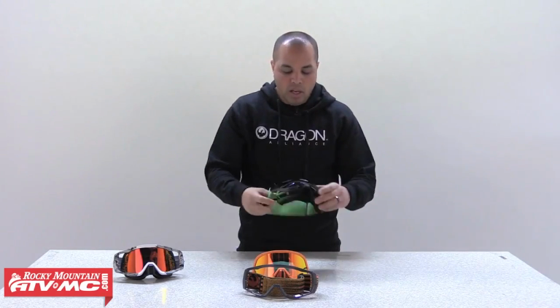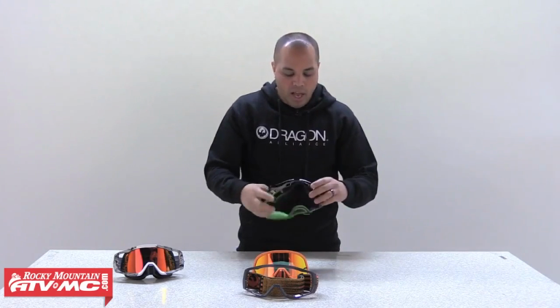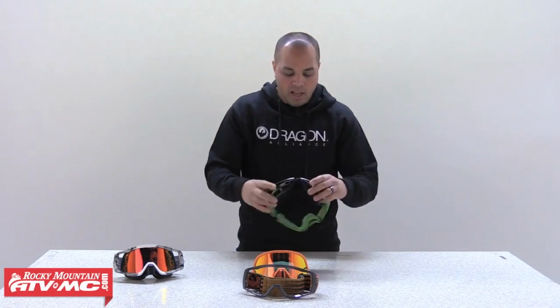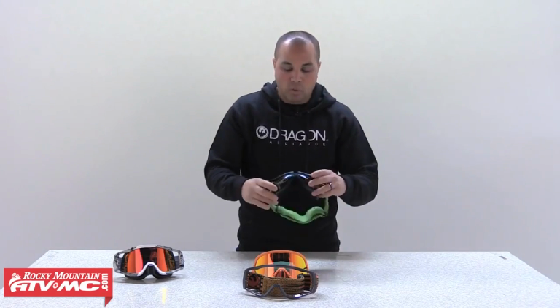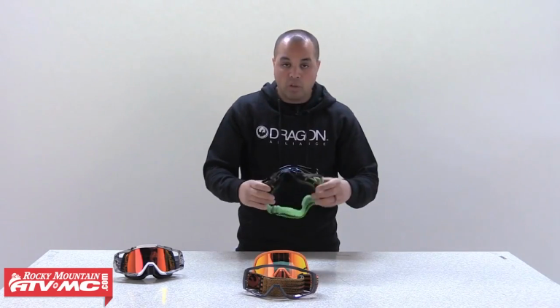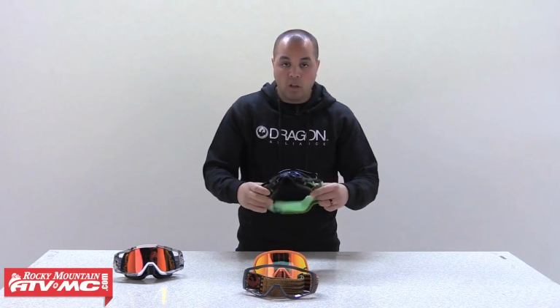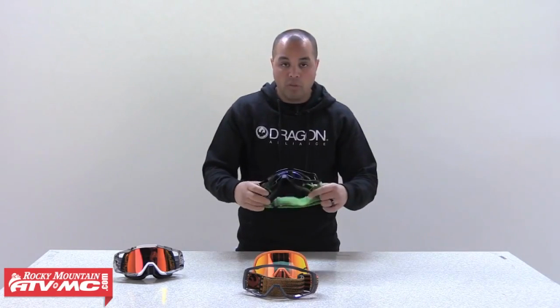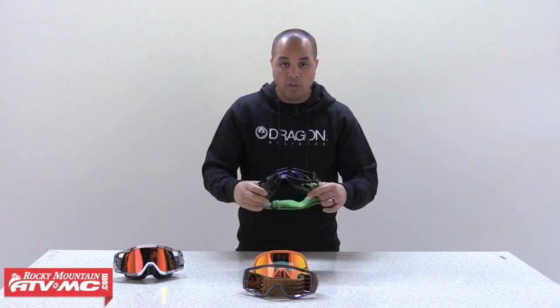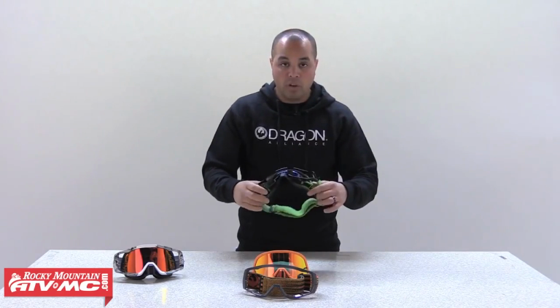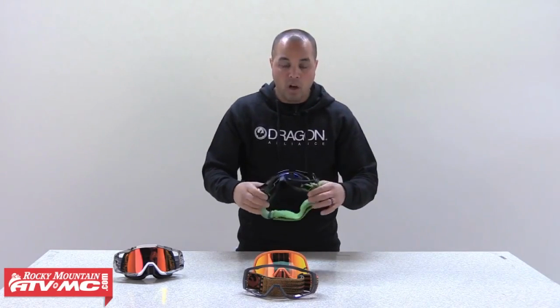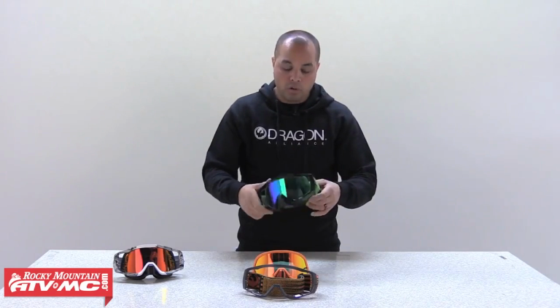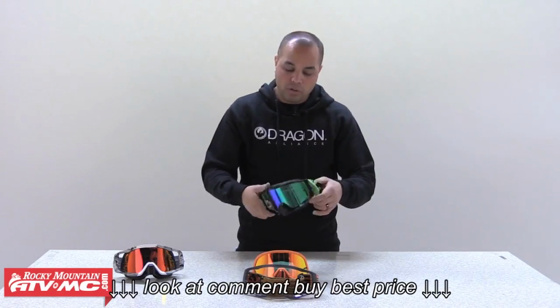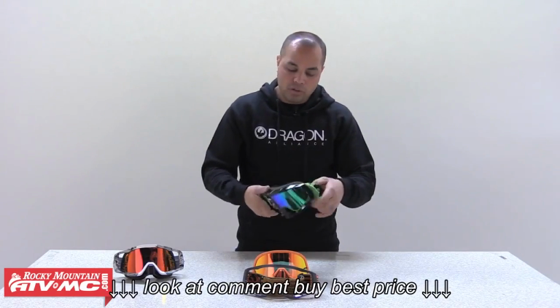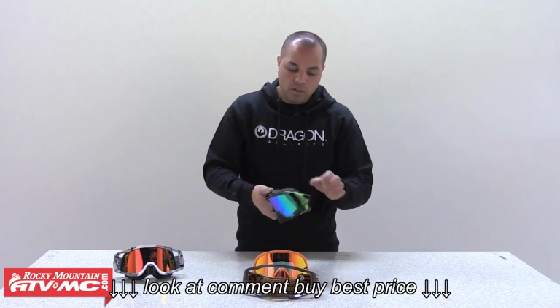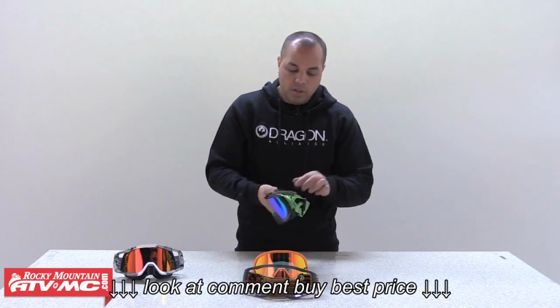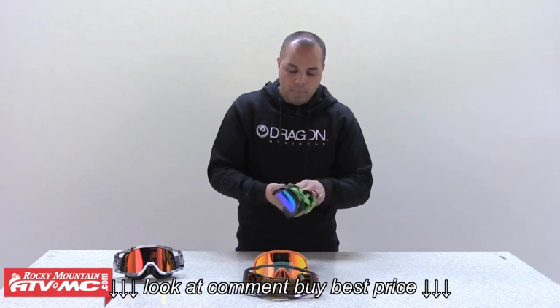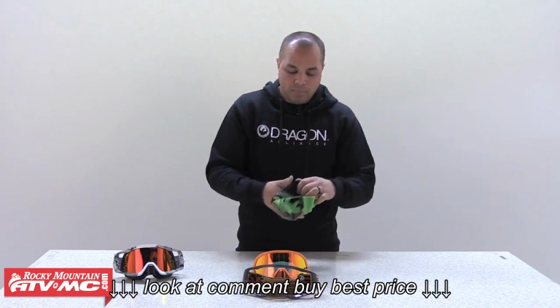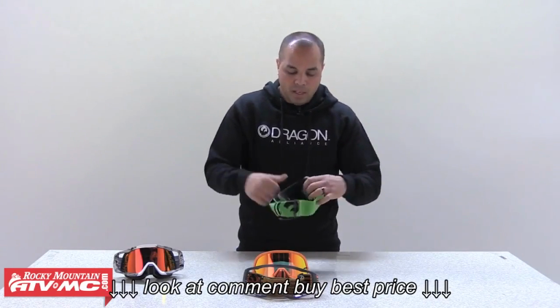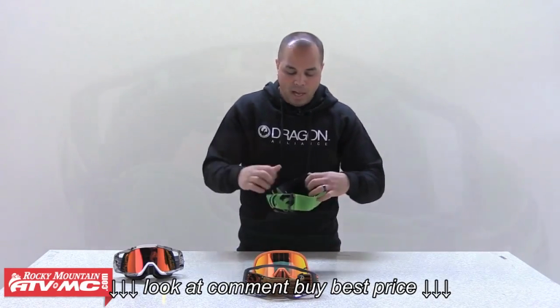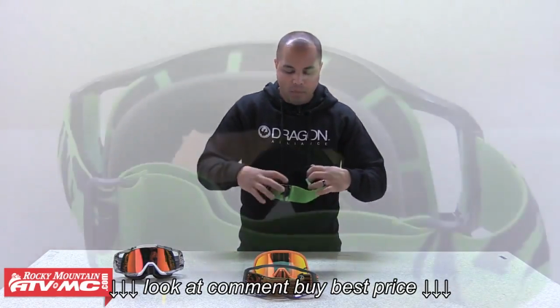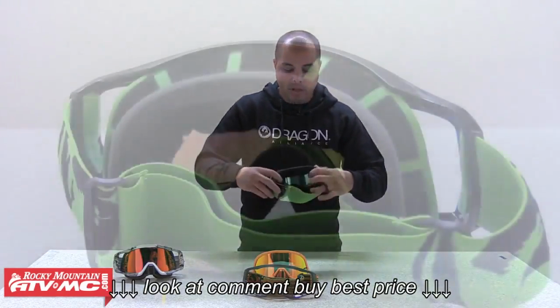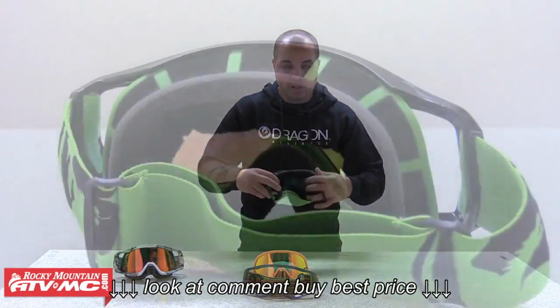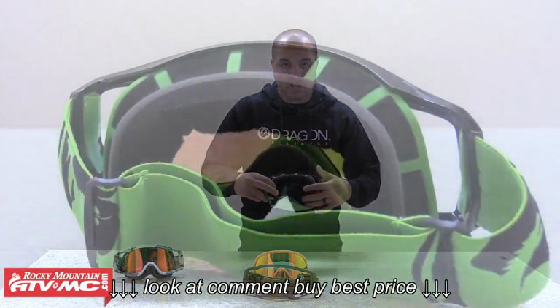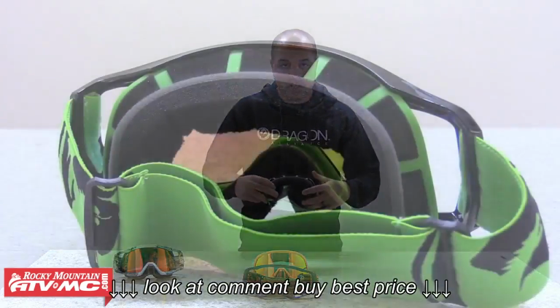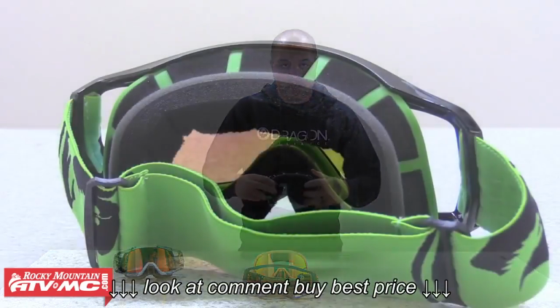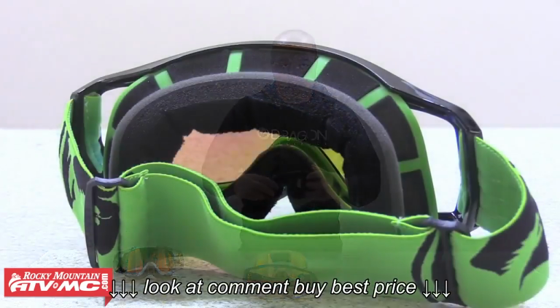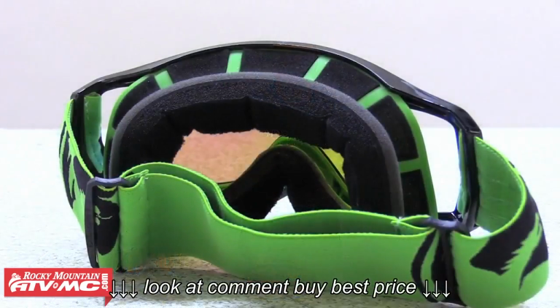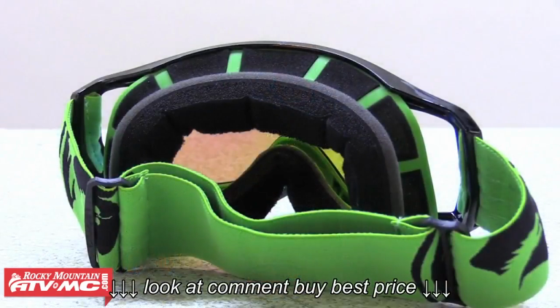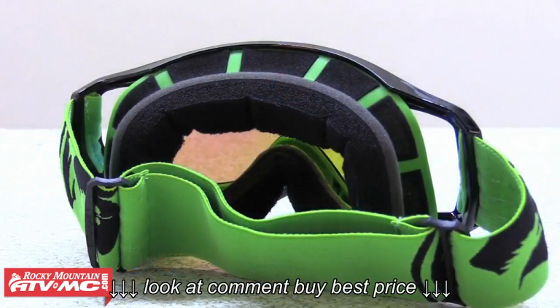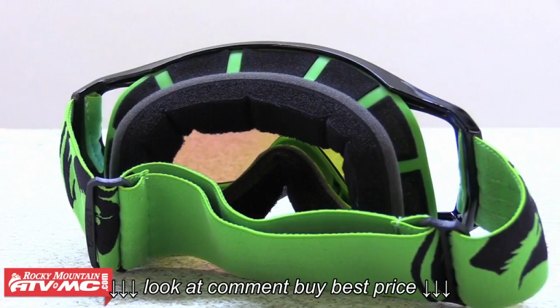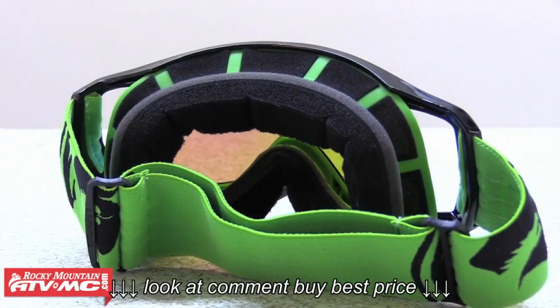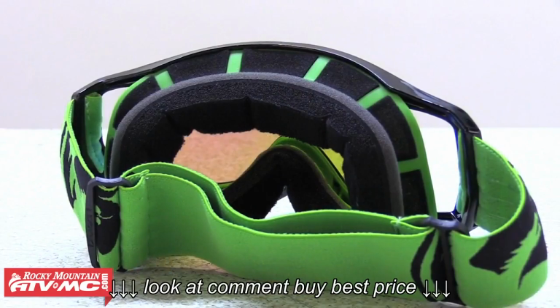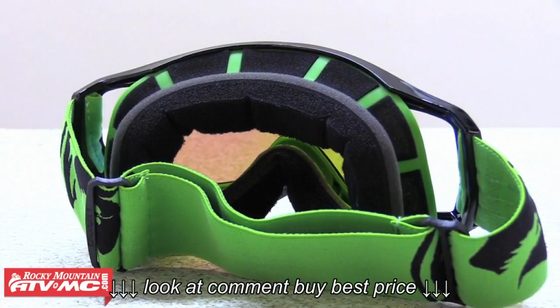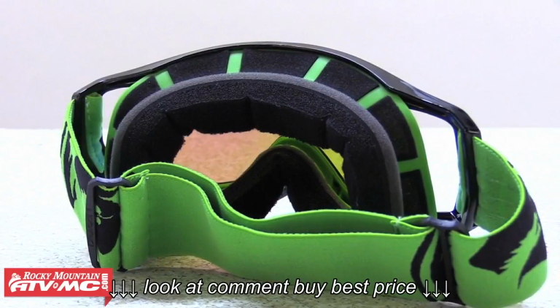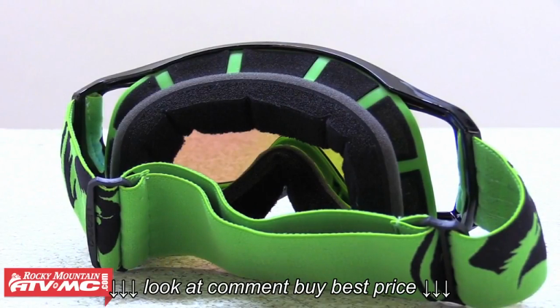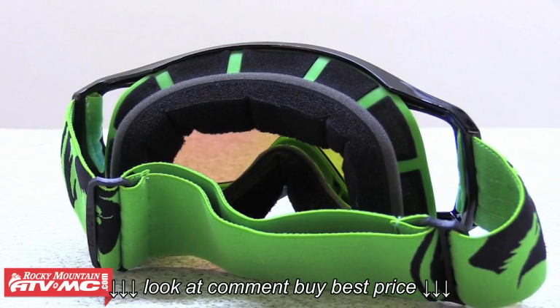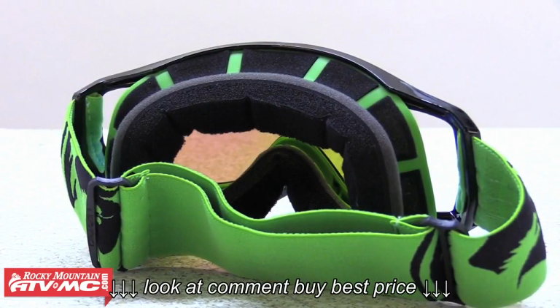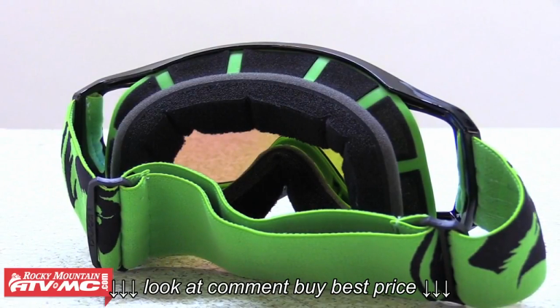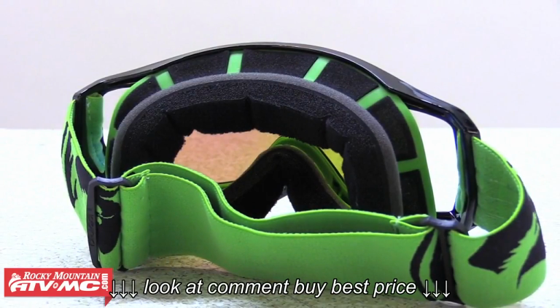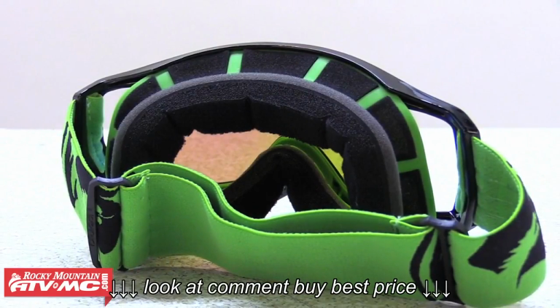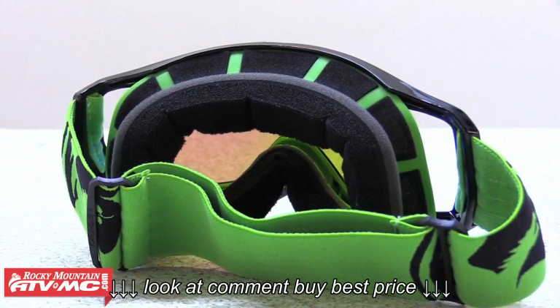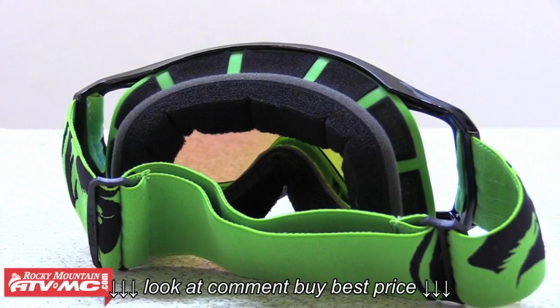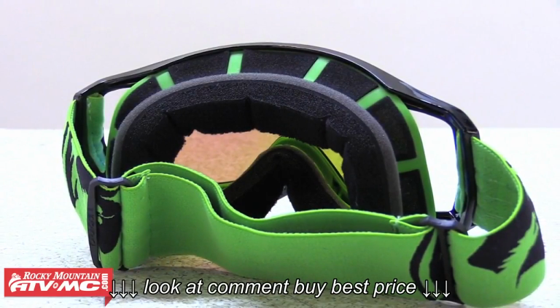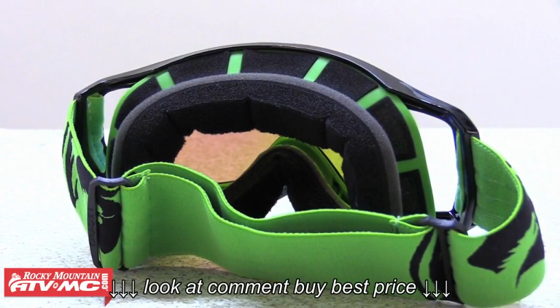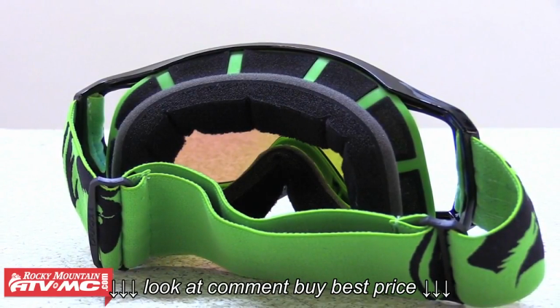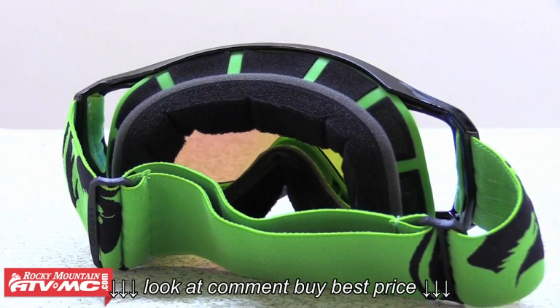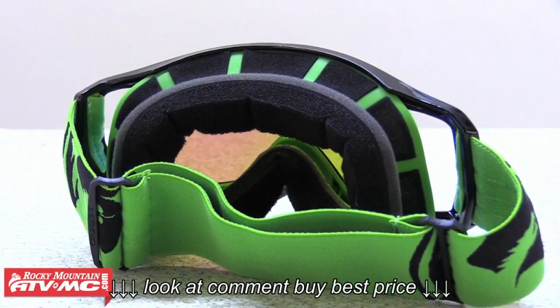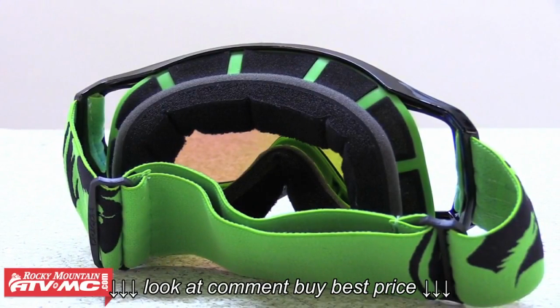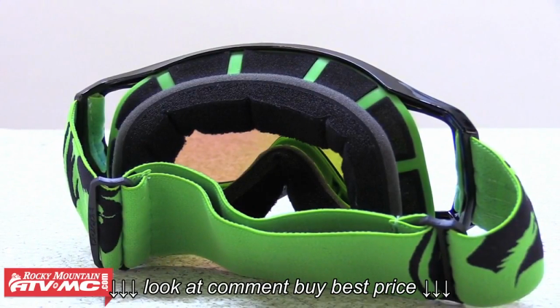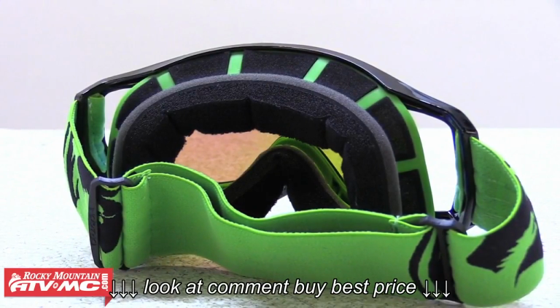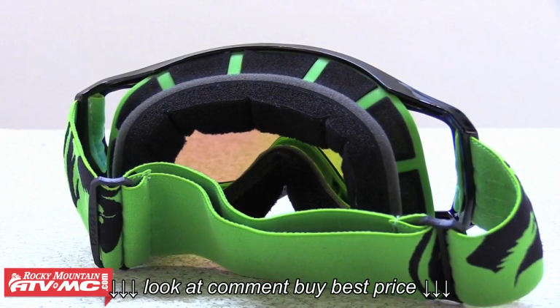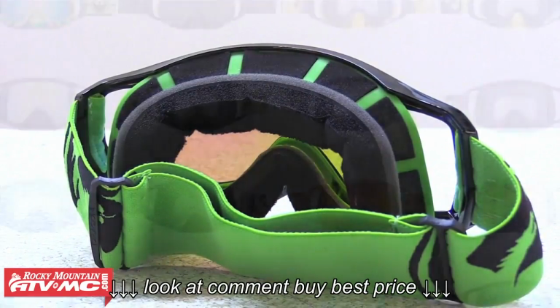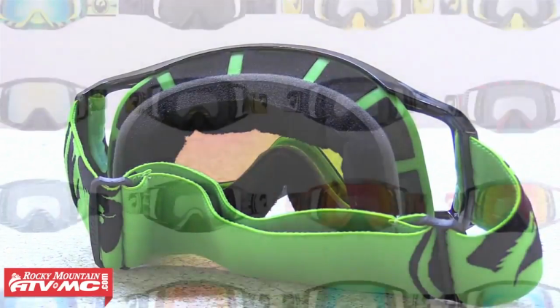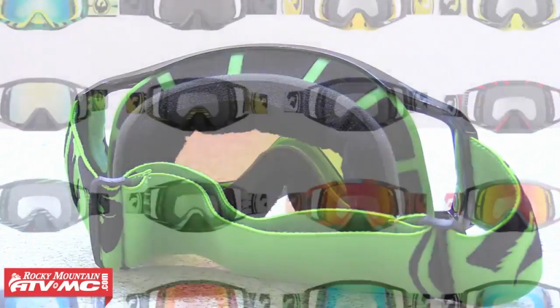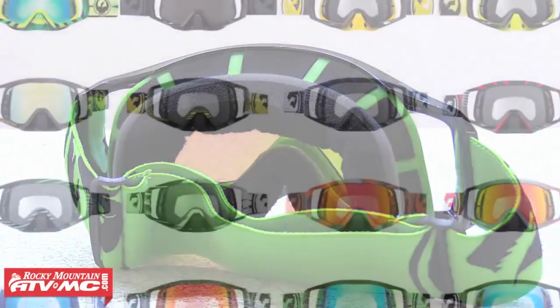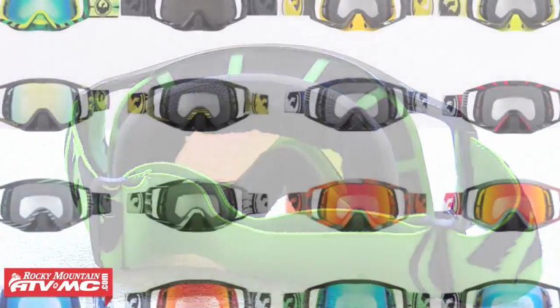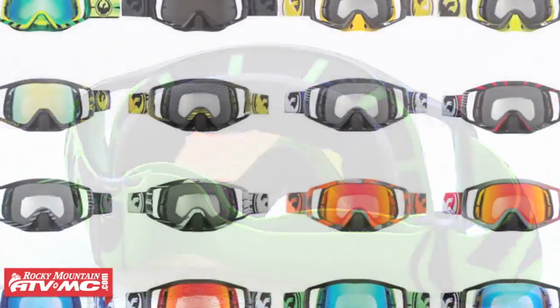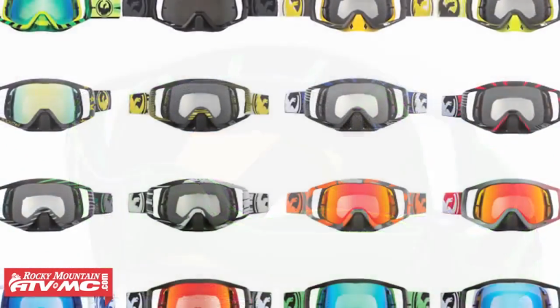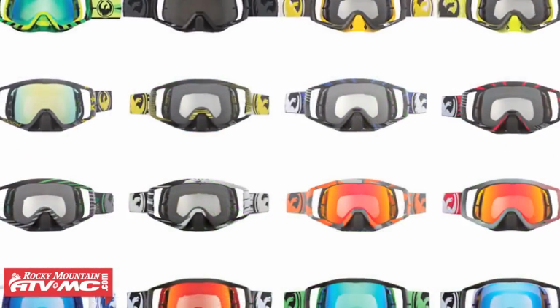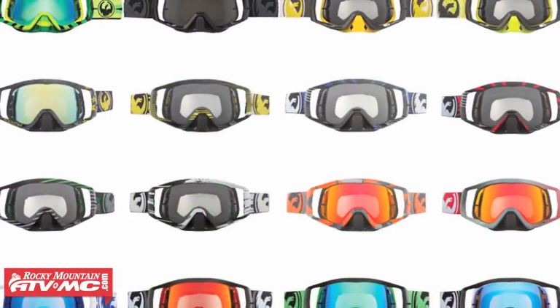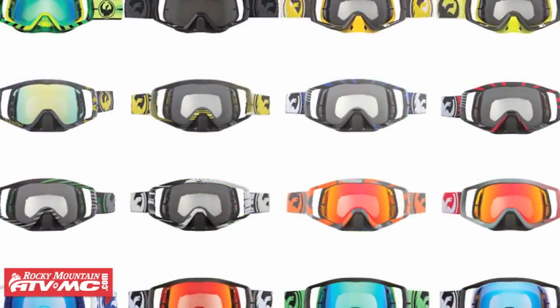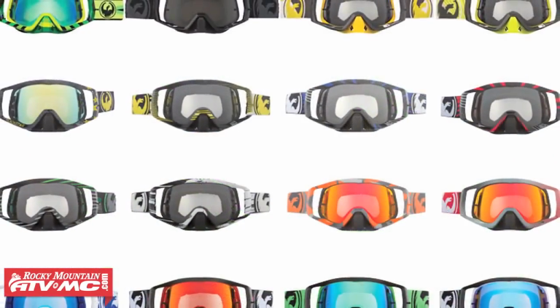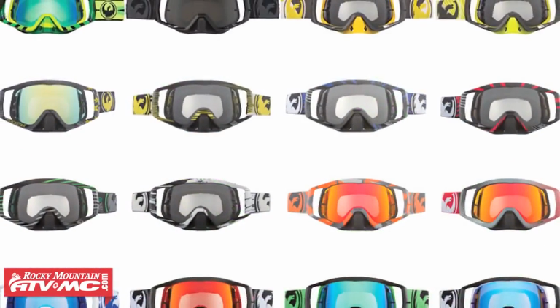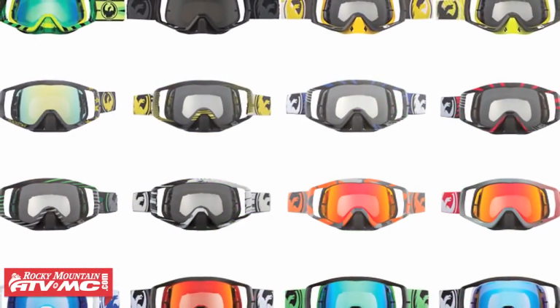As with all of our other goggles: hypoallergenic microfleece liner, quad foam, durable frame, and plenty of different colorways.